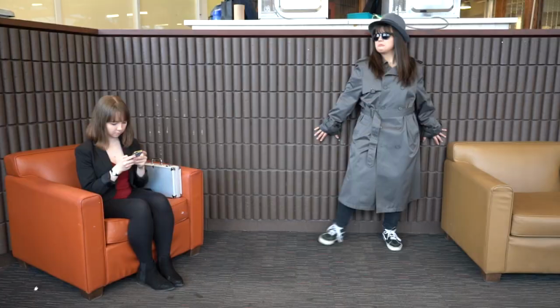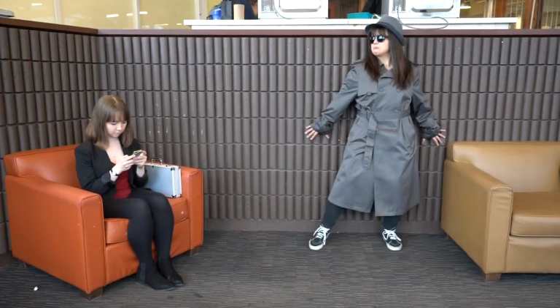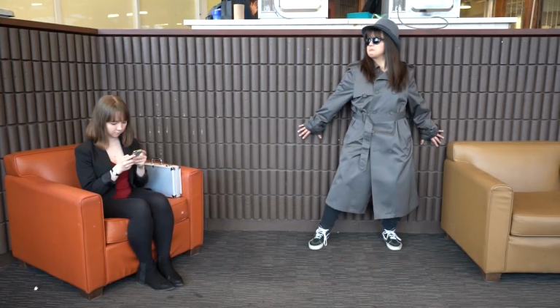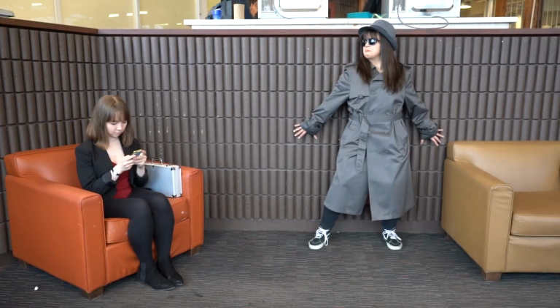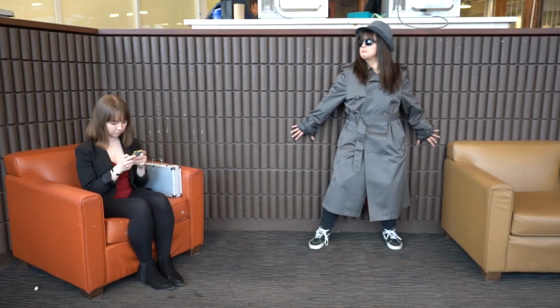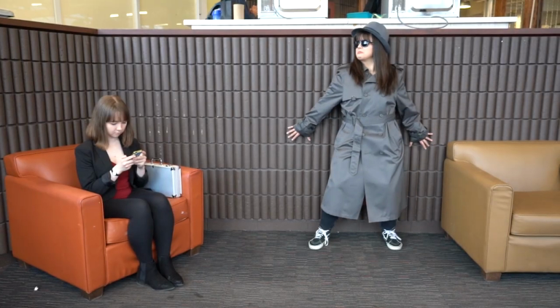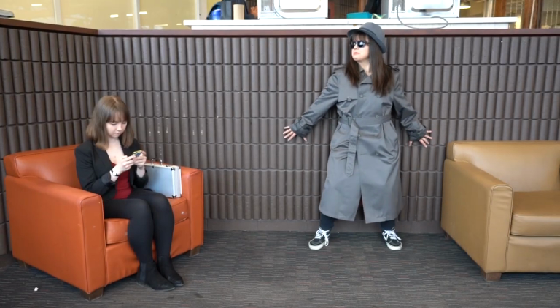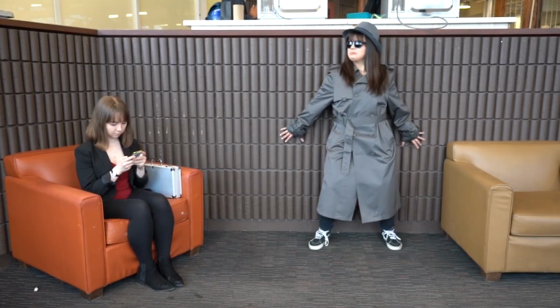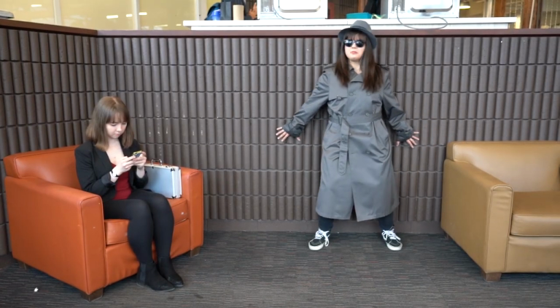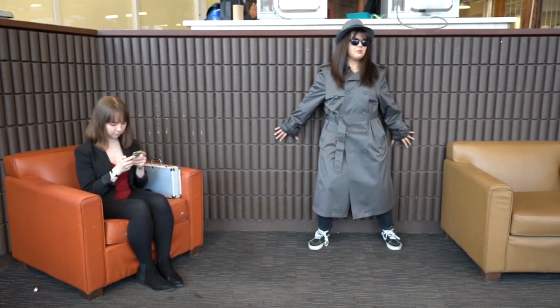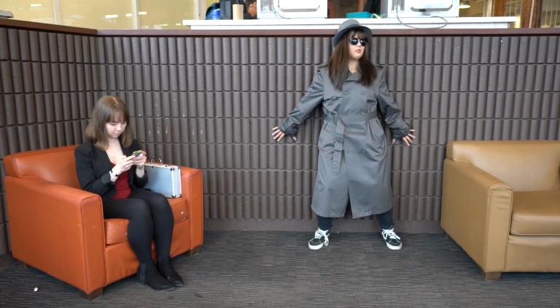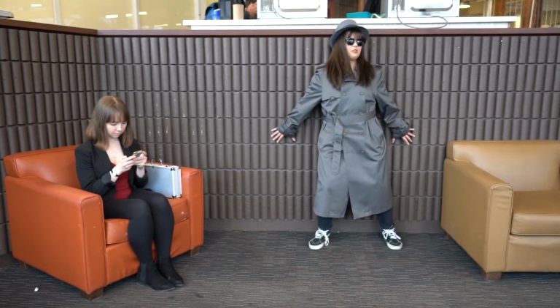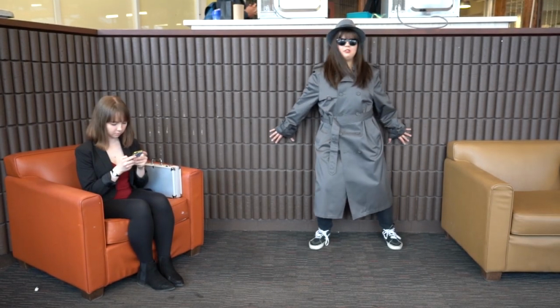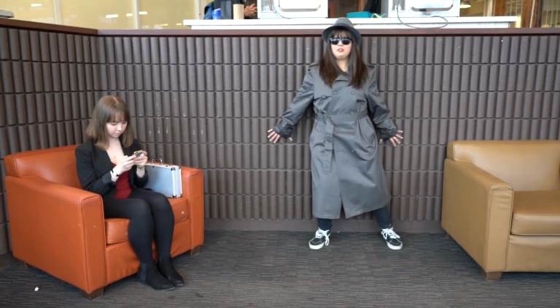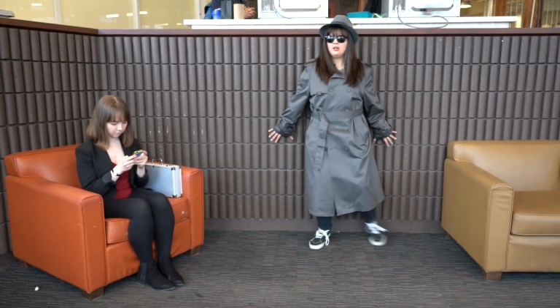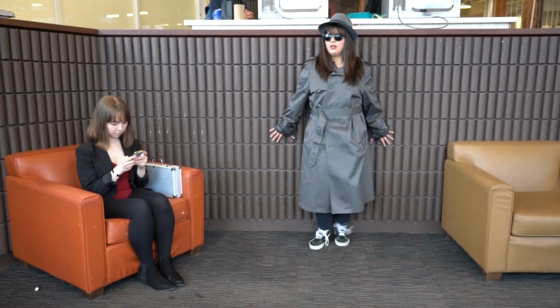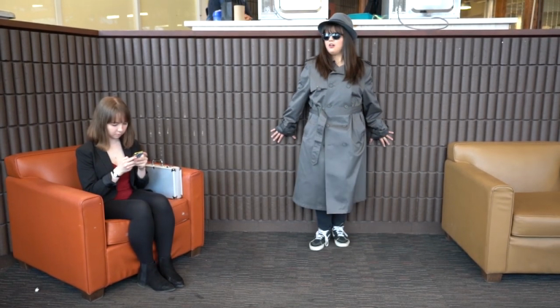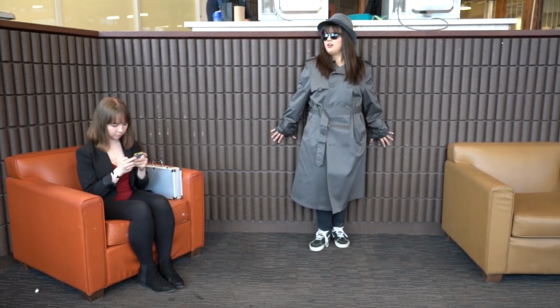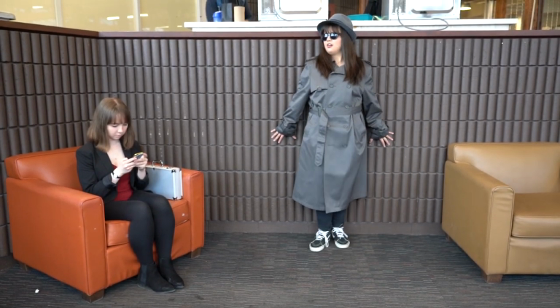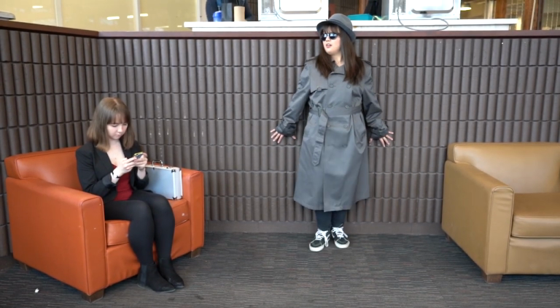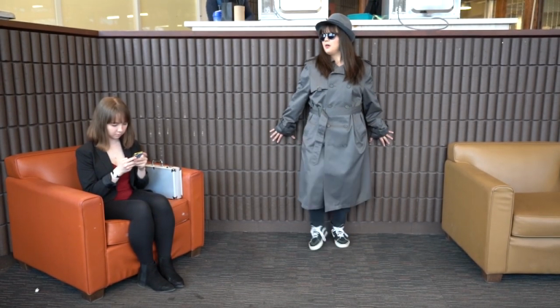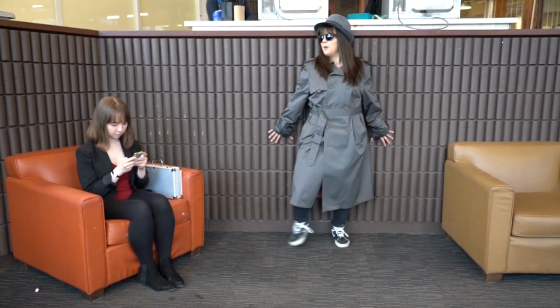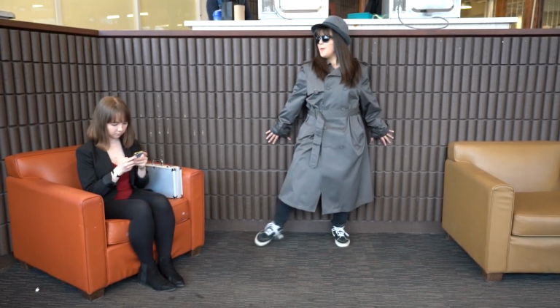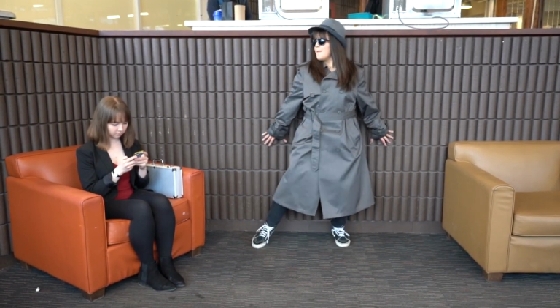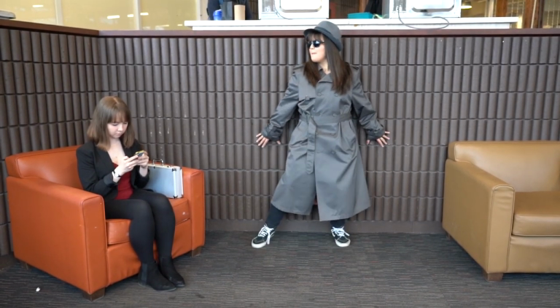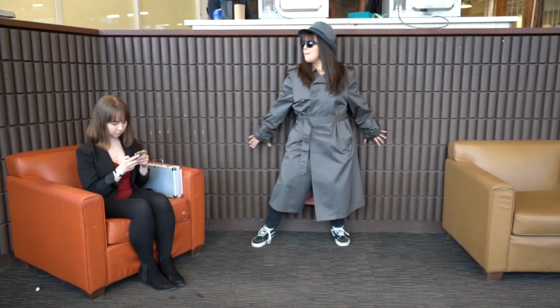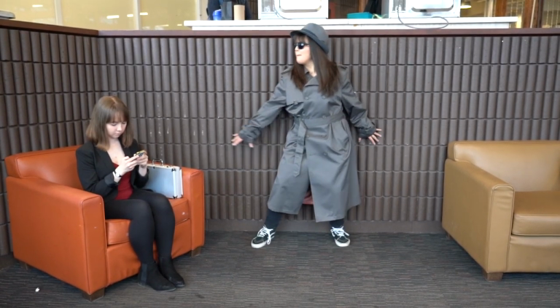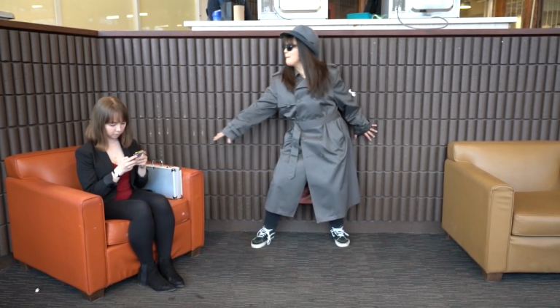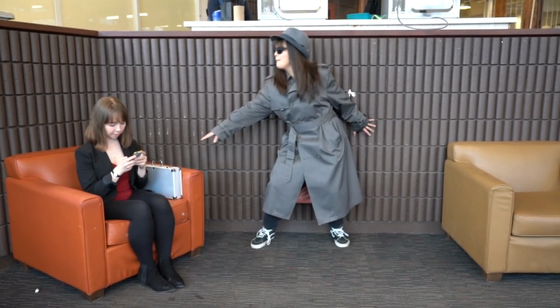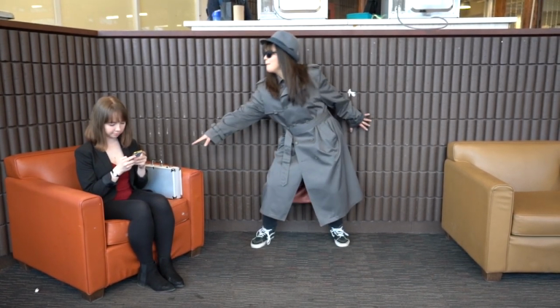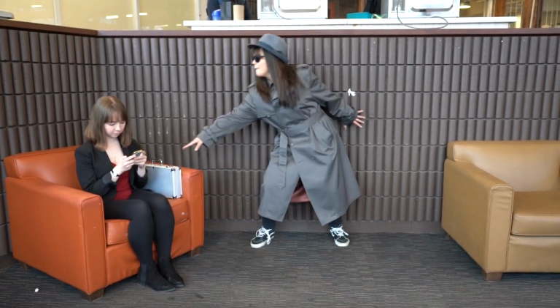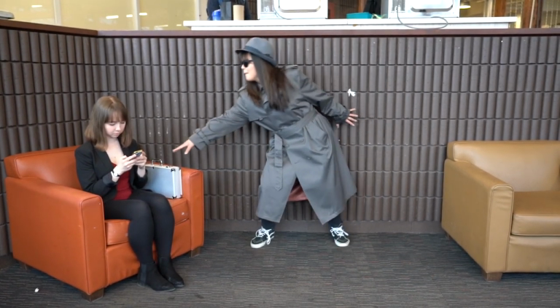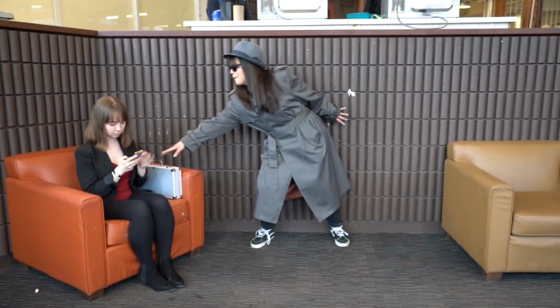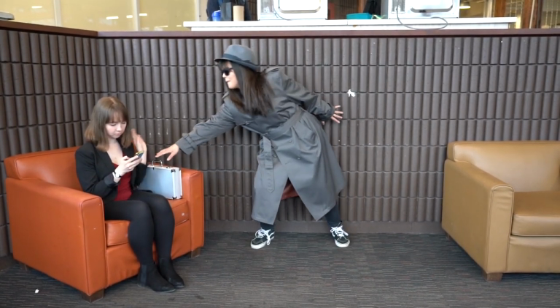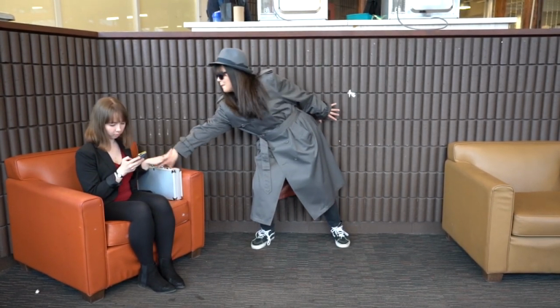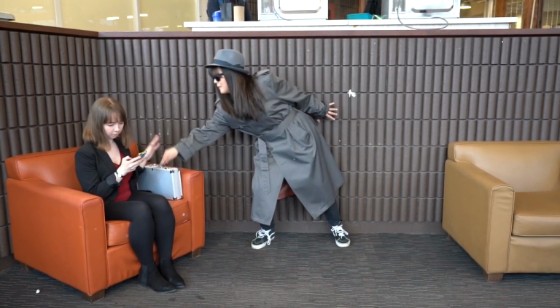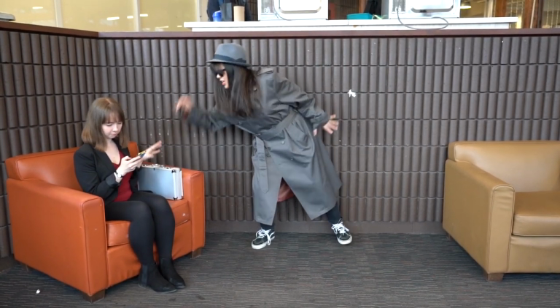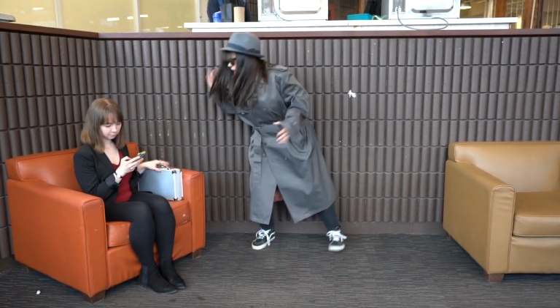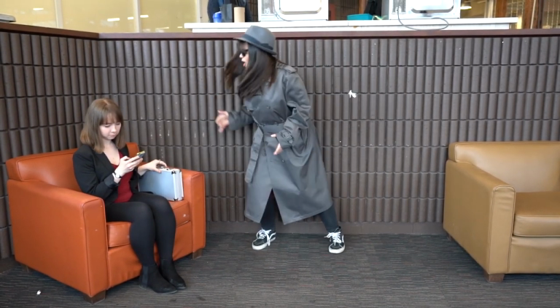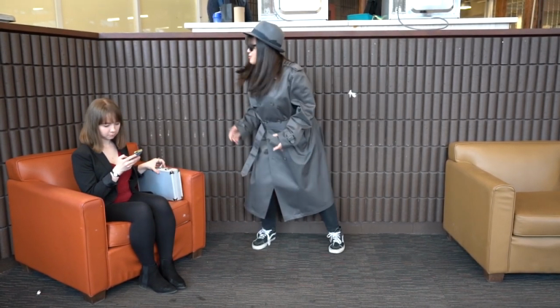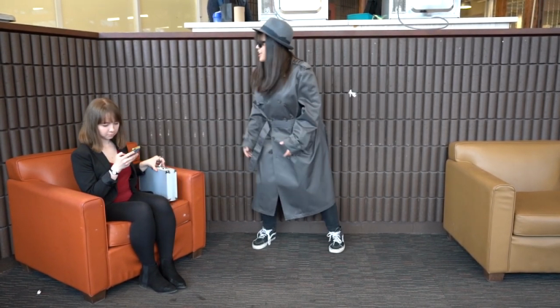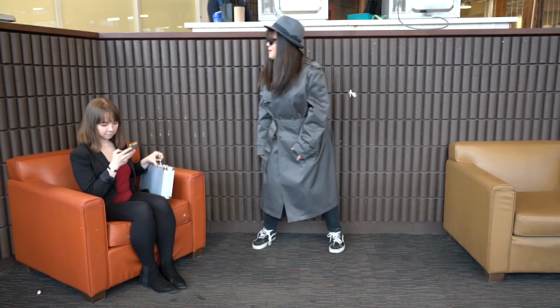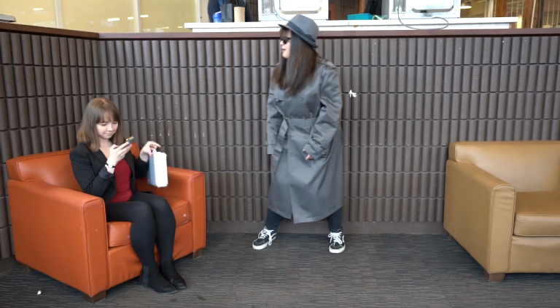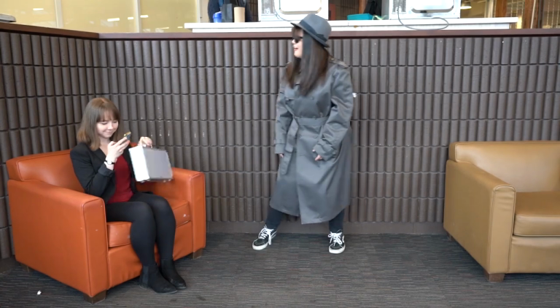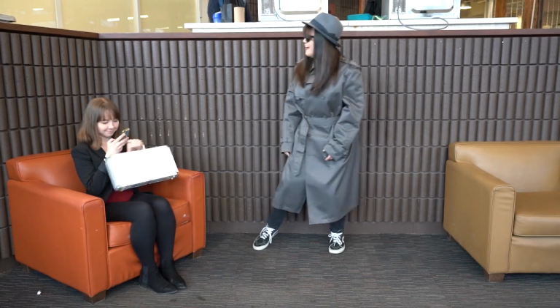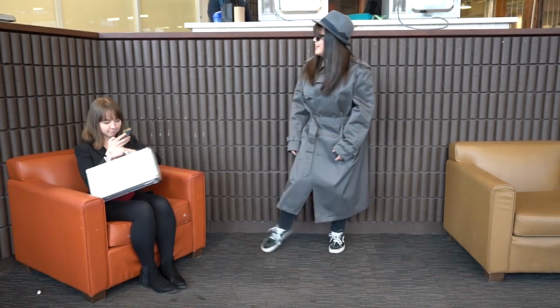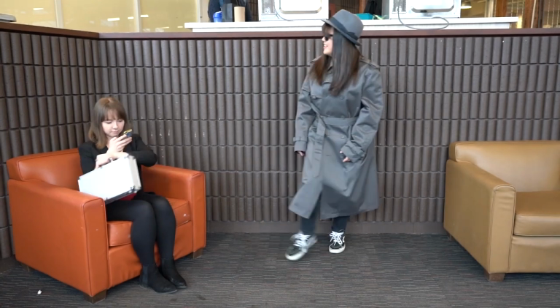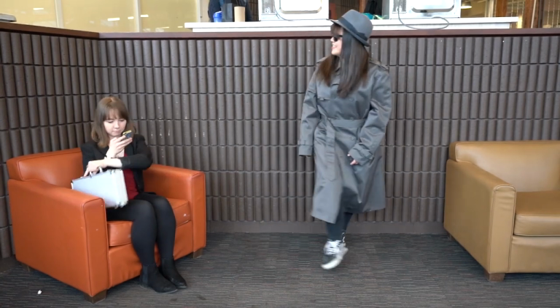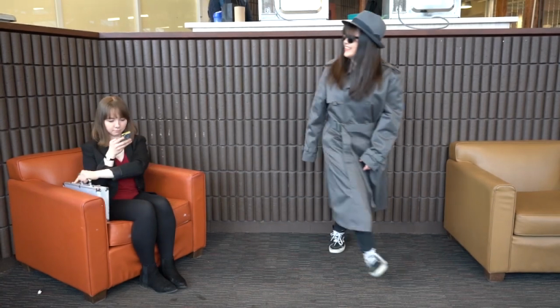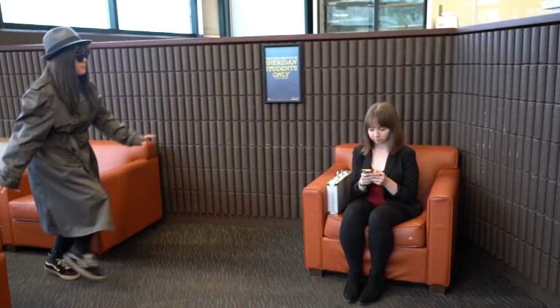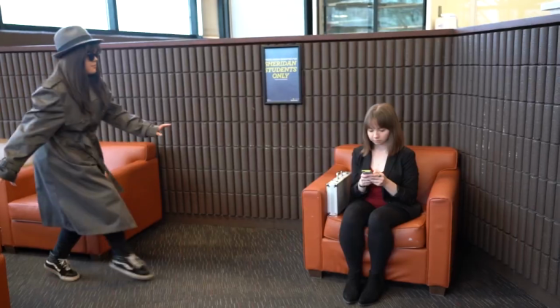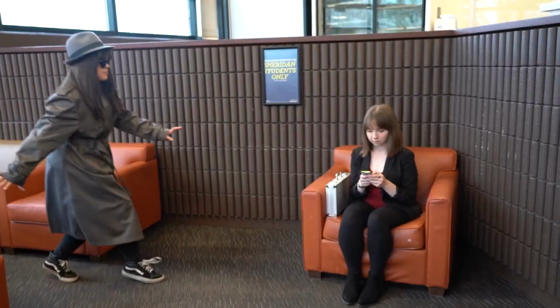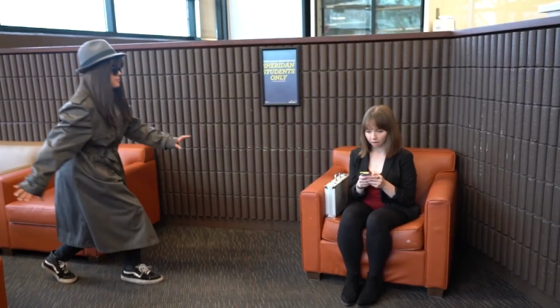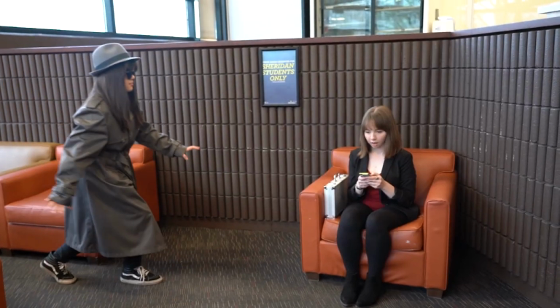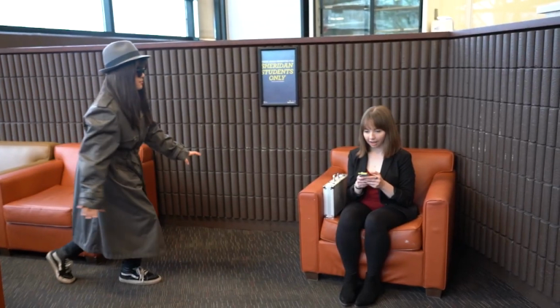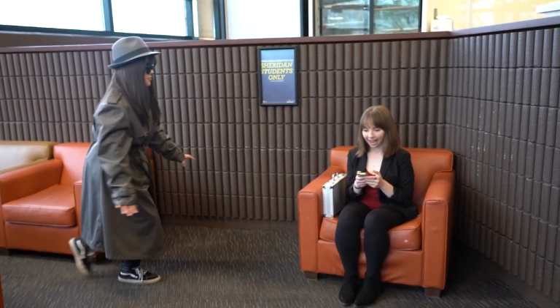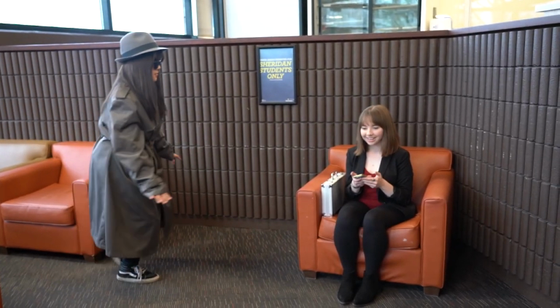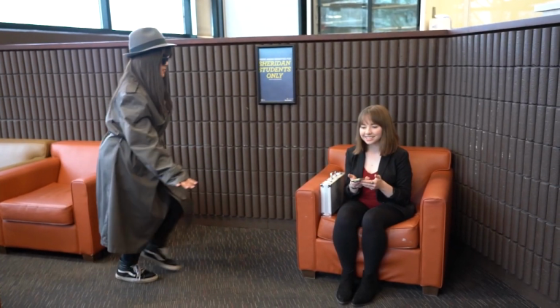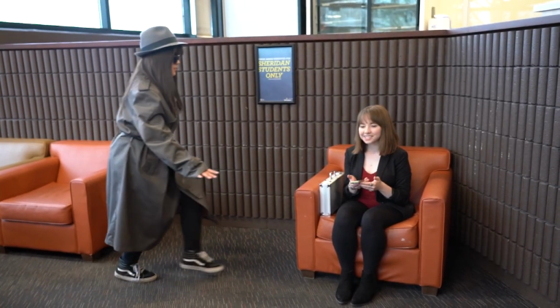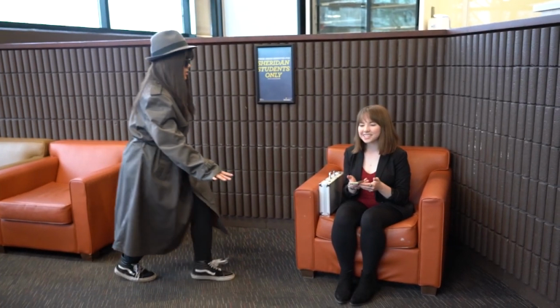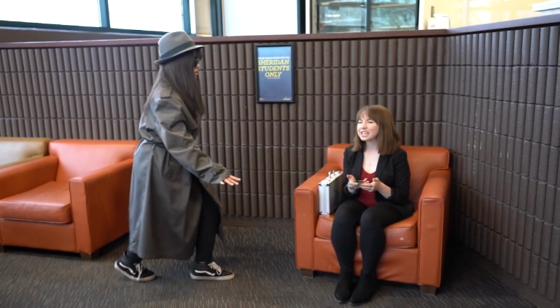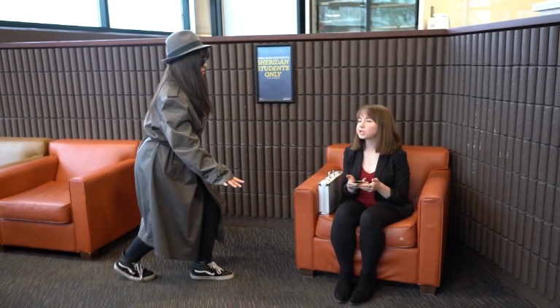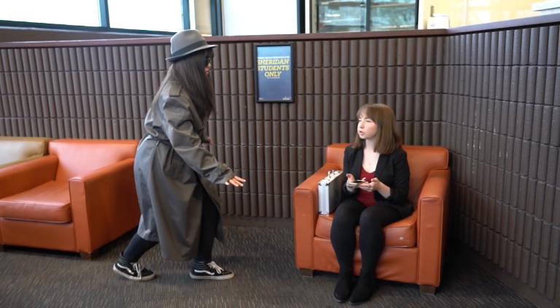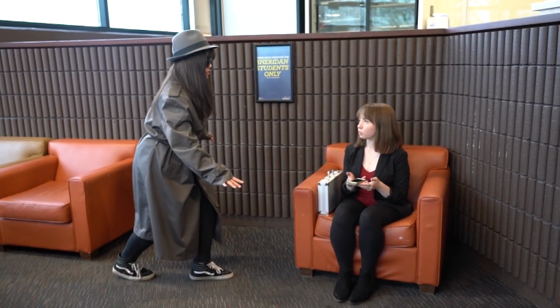Remember, stealth is key. Oh, come on! I can see you.